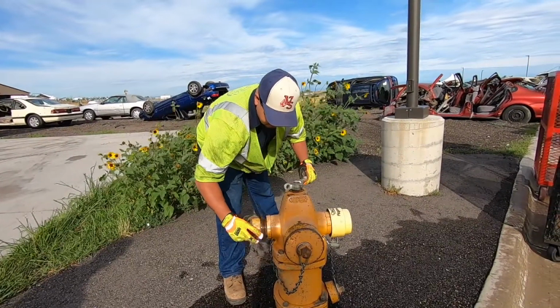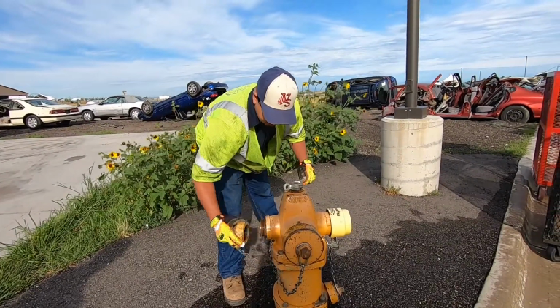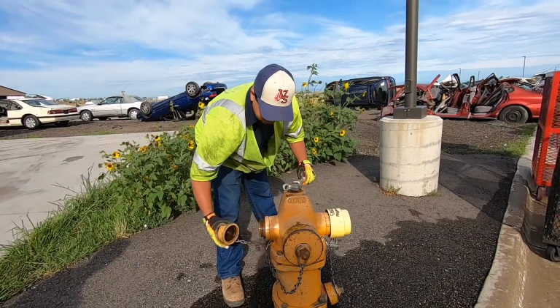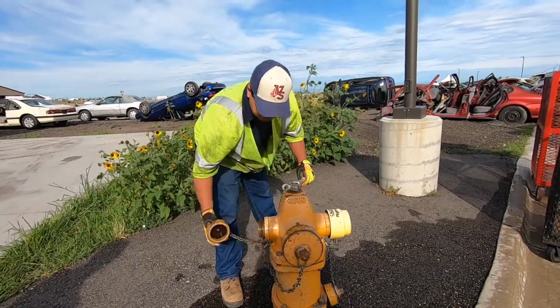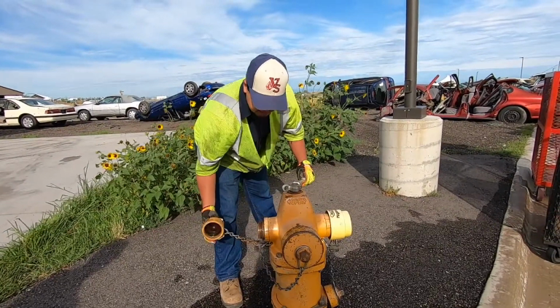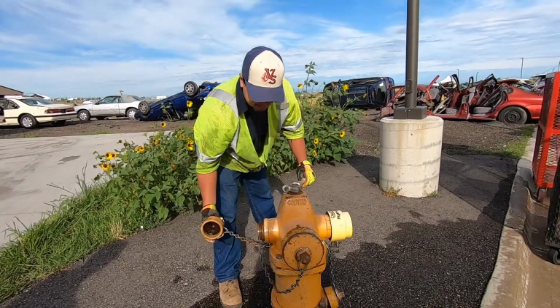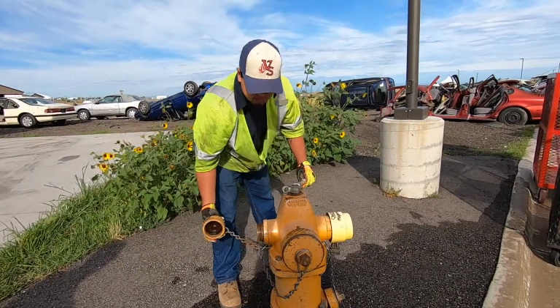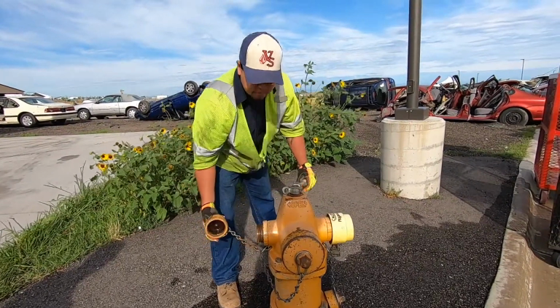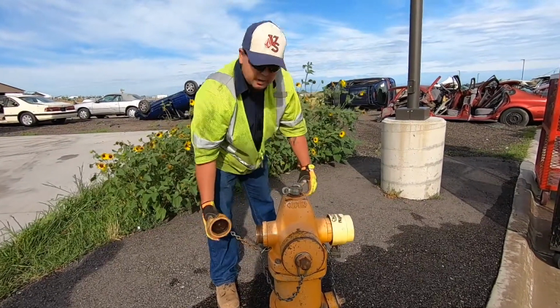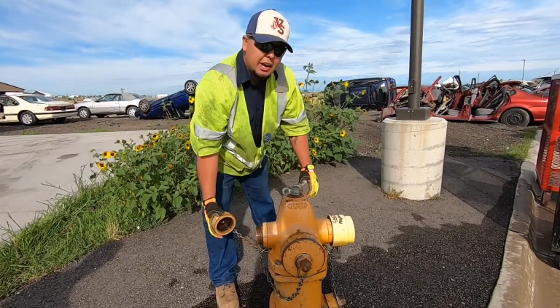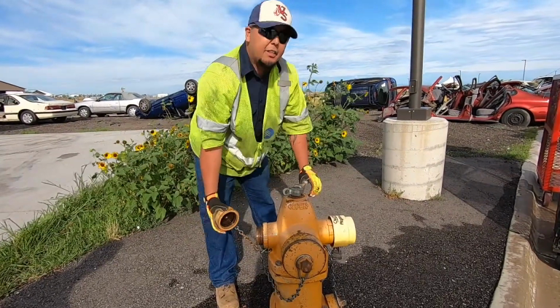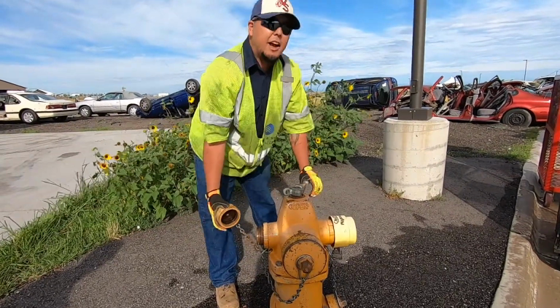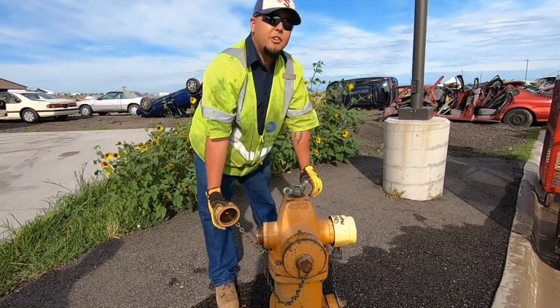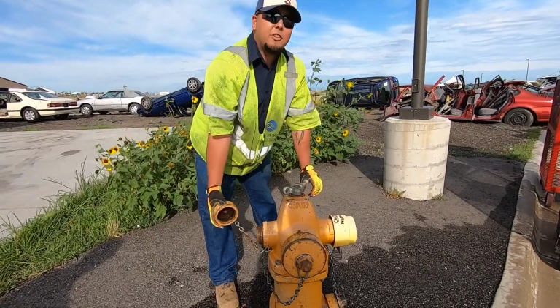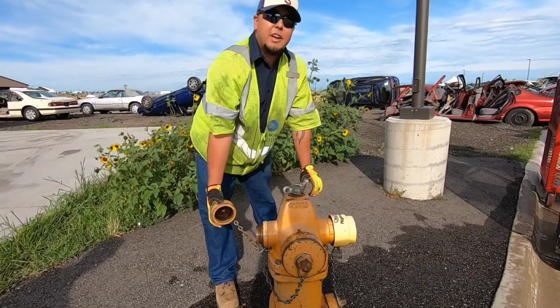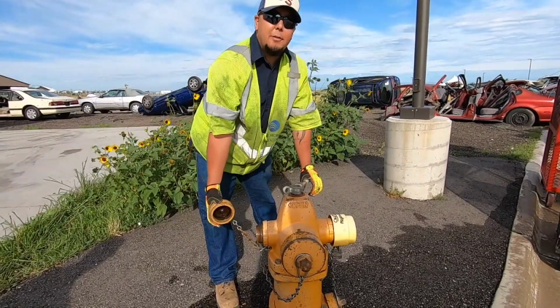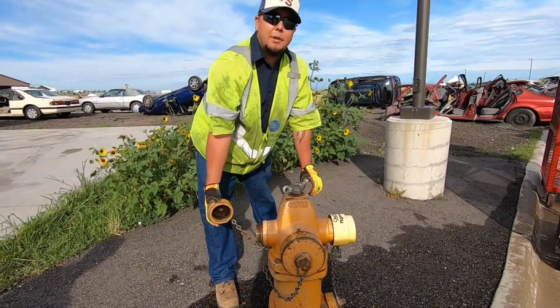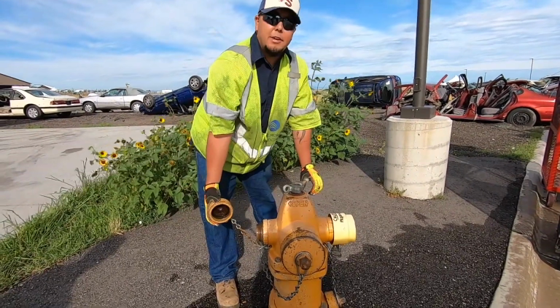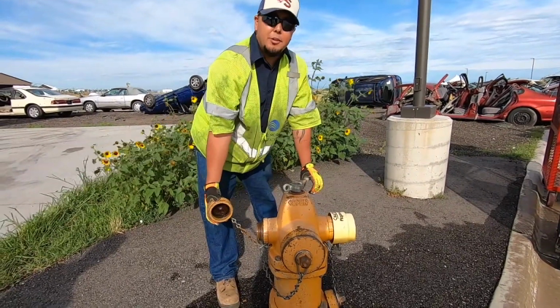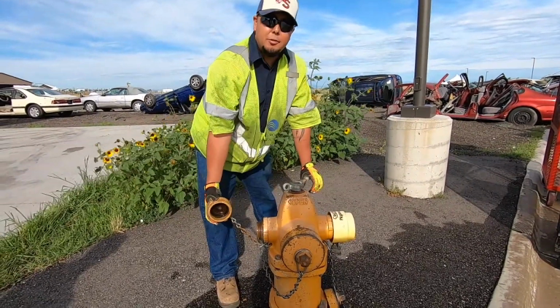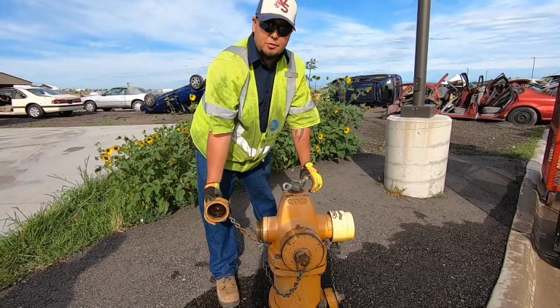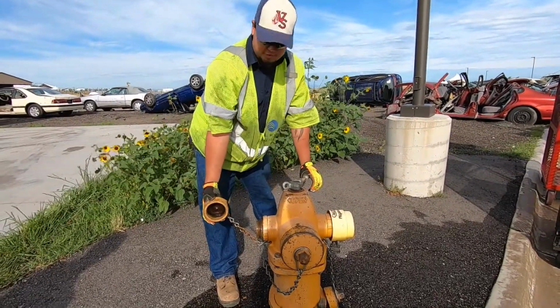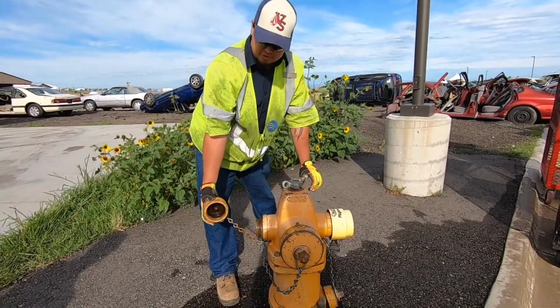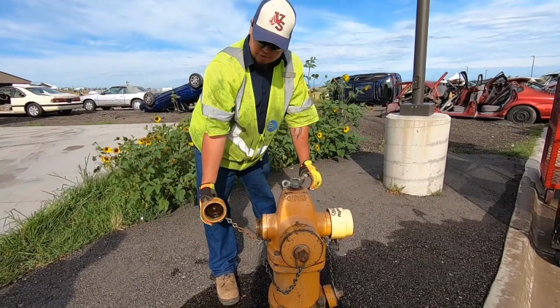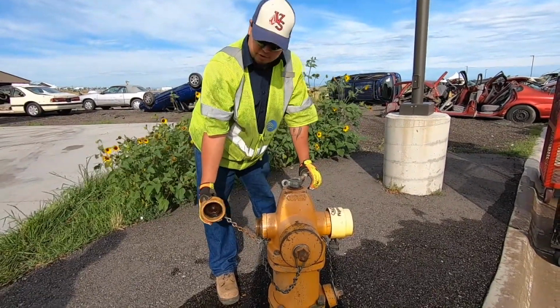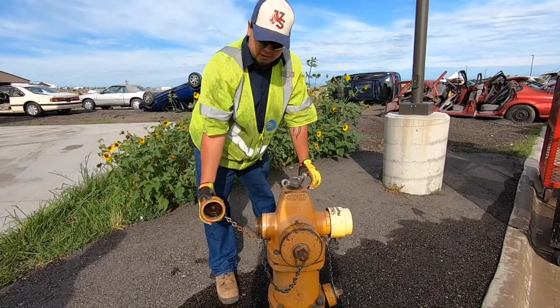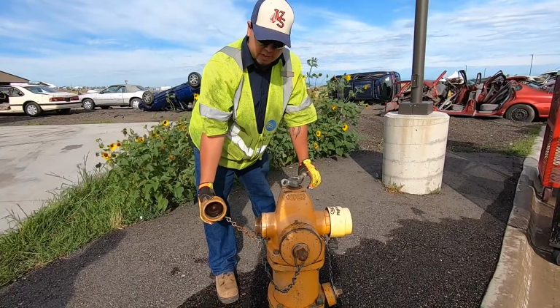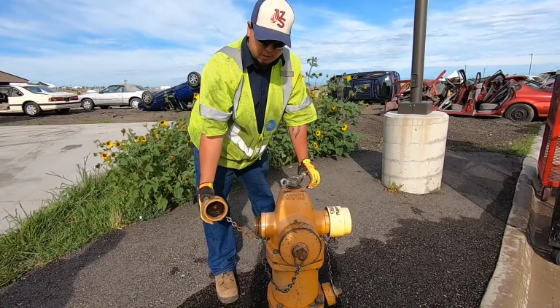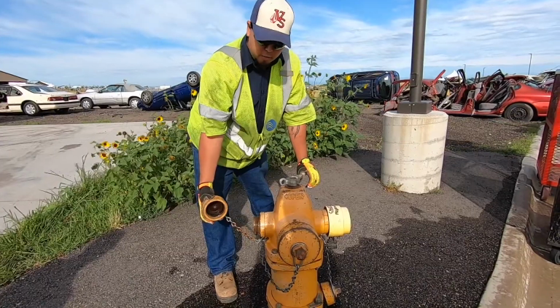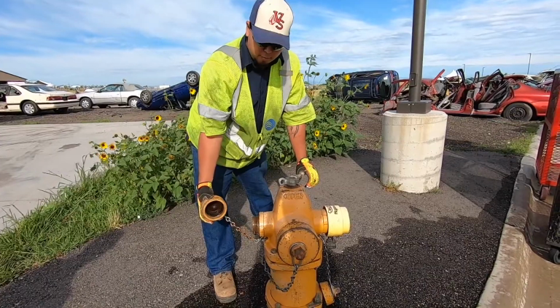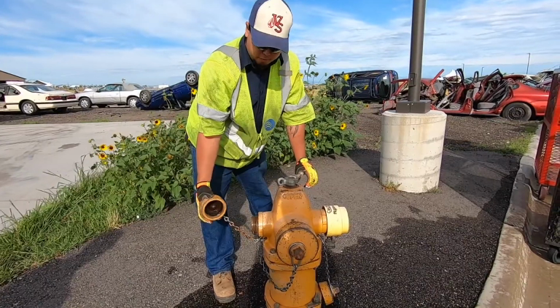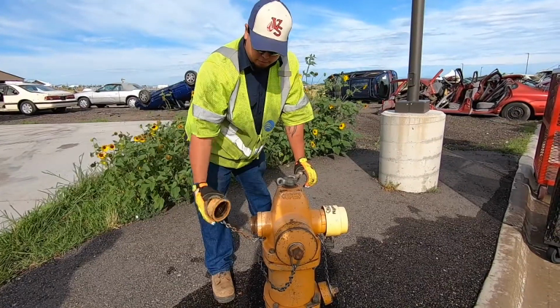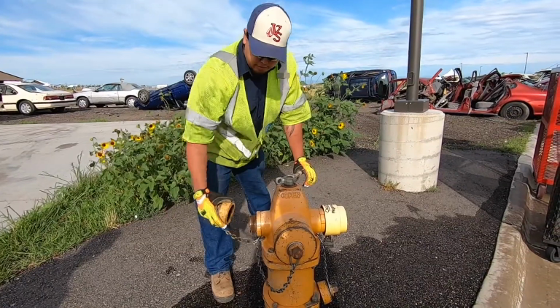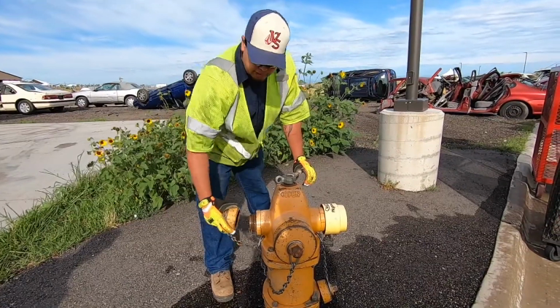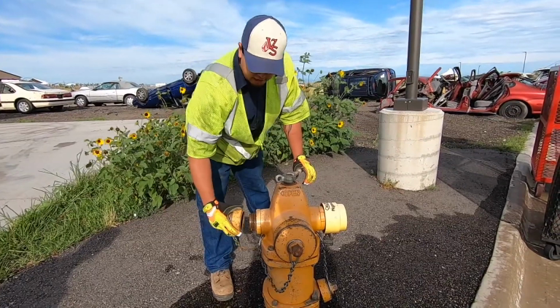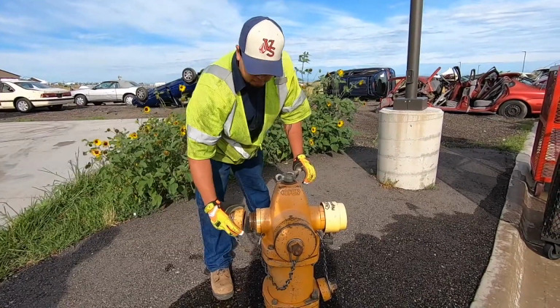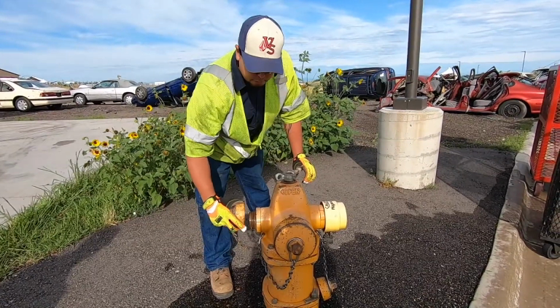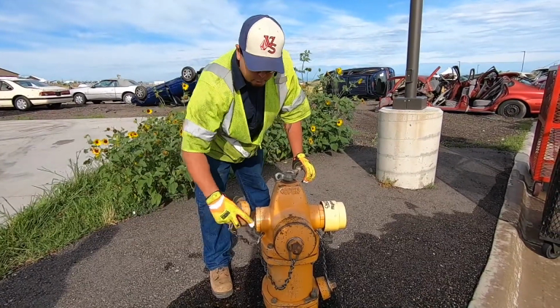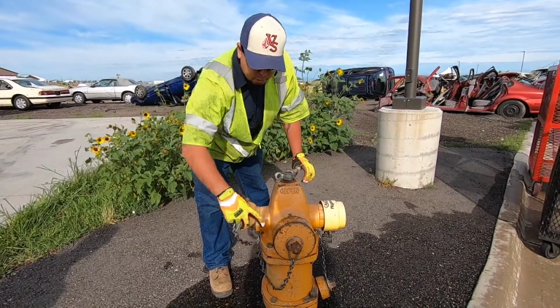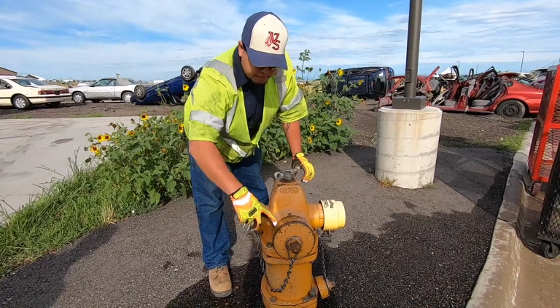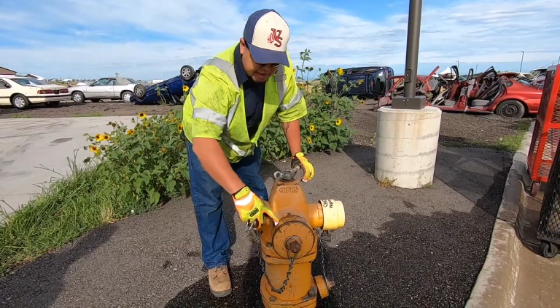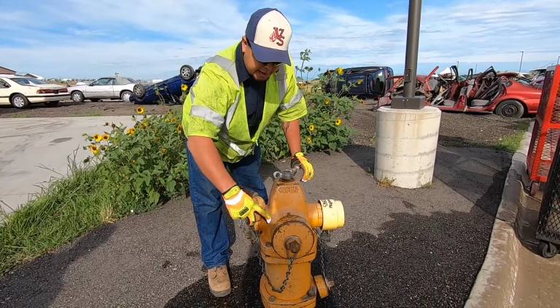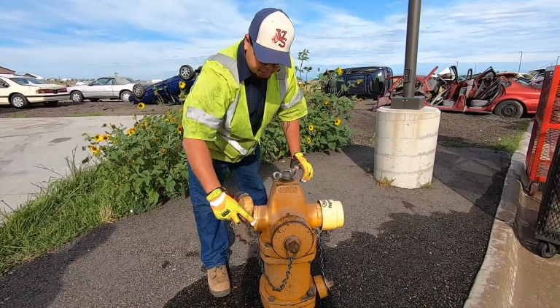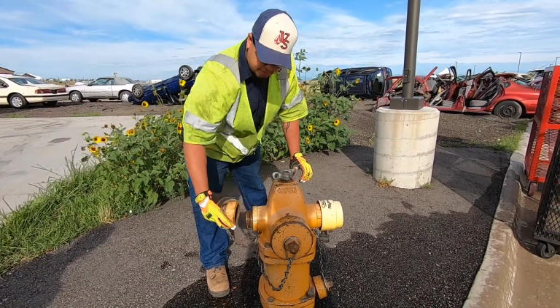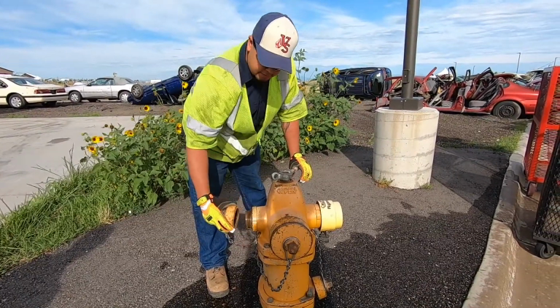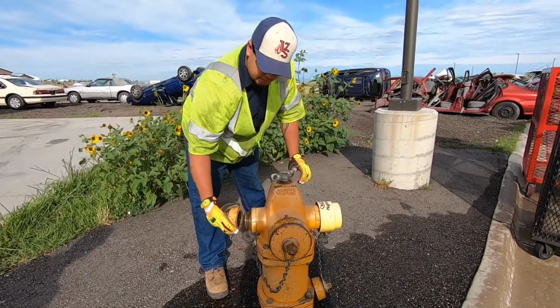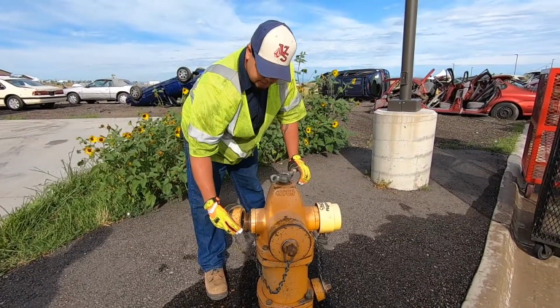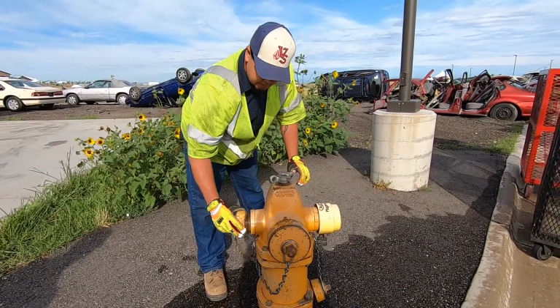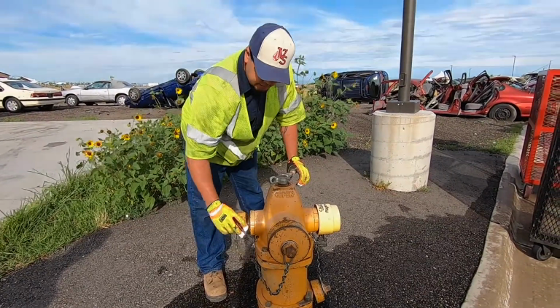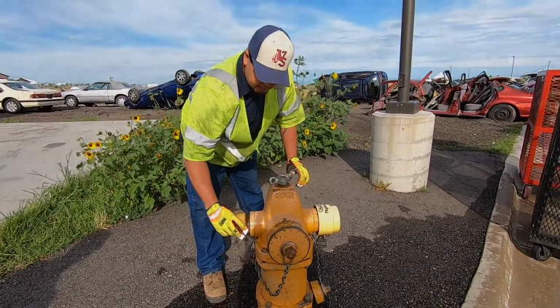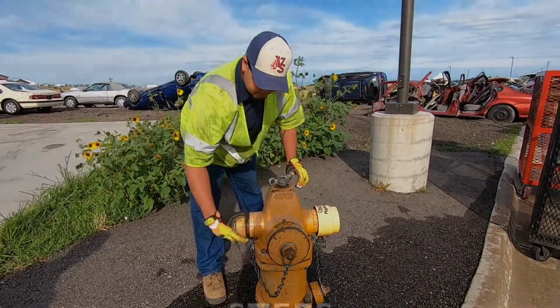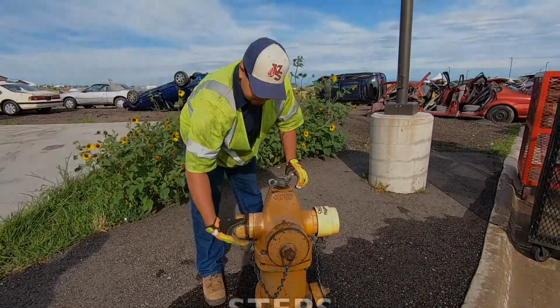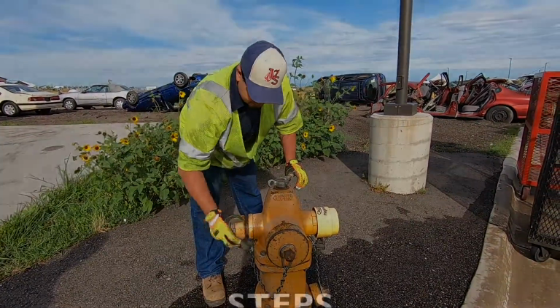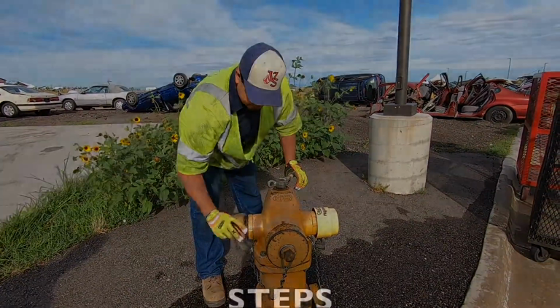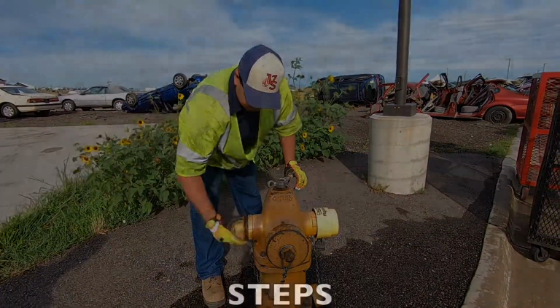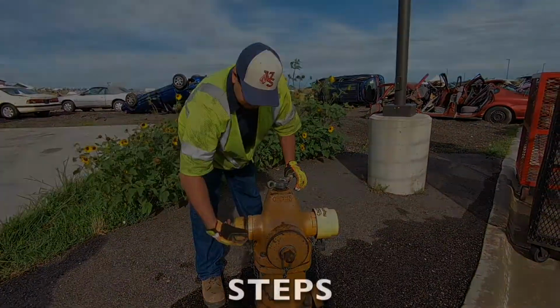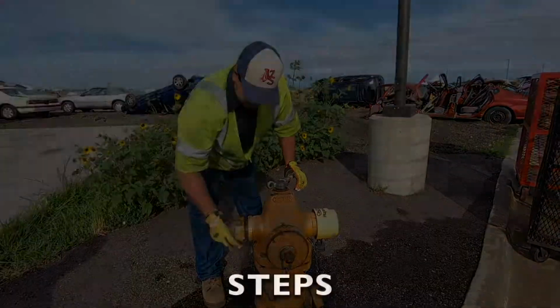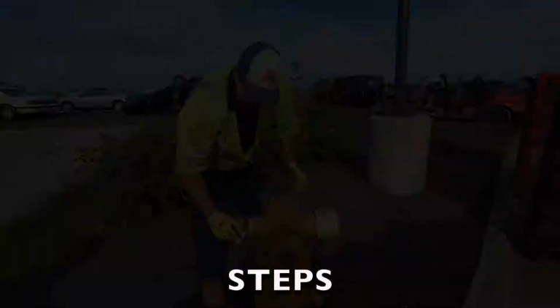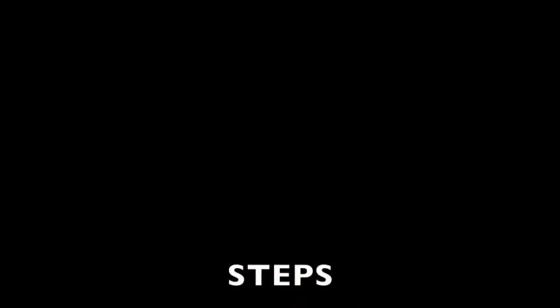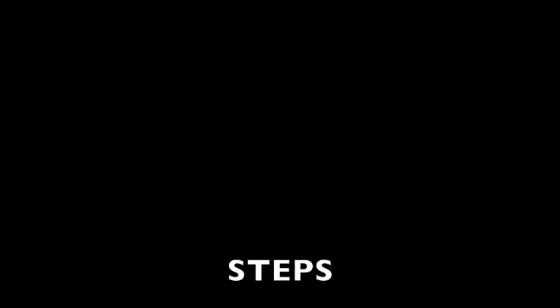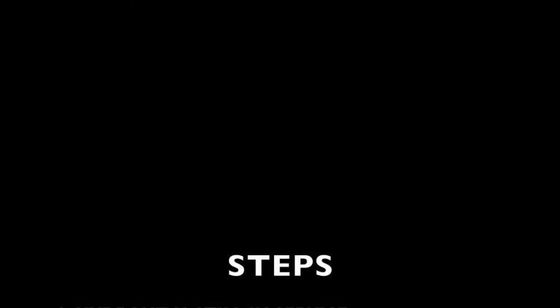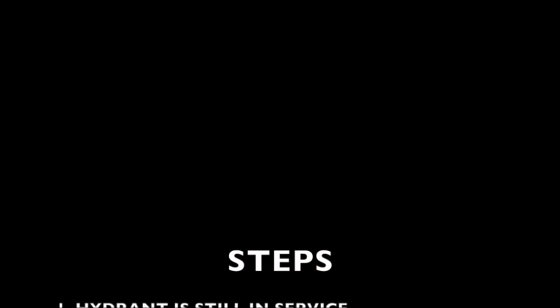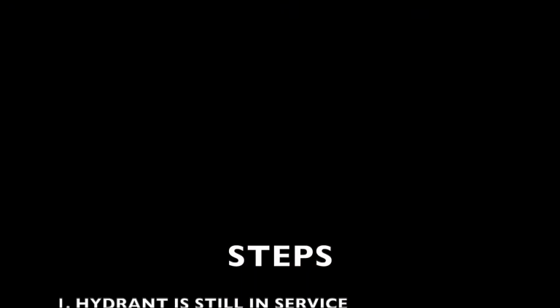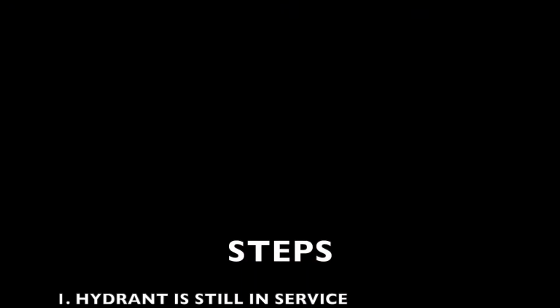That's it. Now the hydrant can be used just like normal out of both caps.